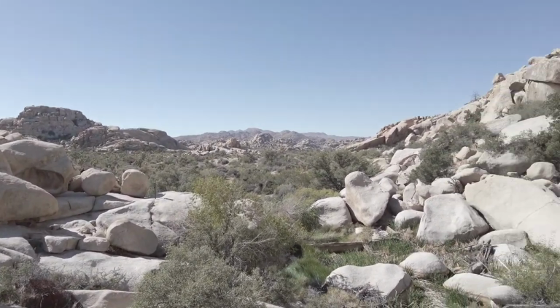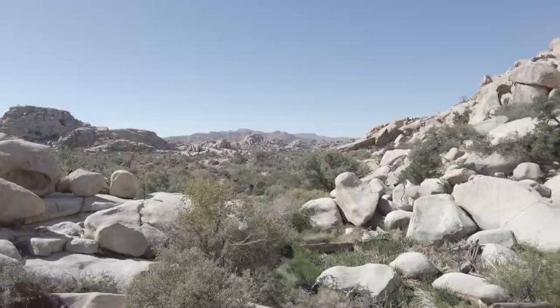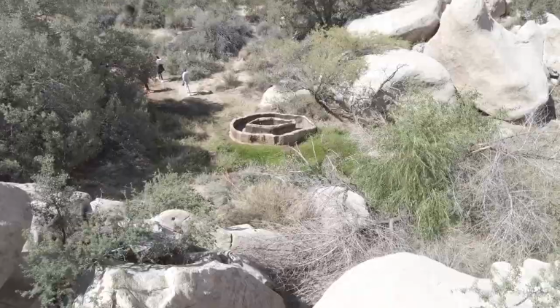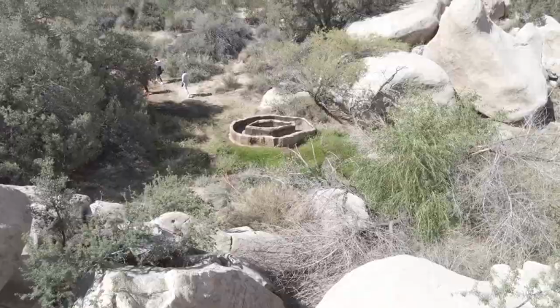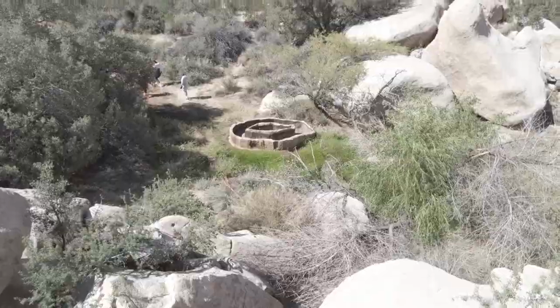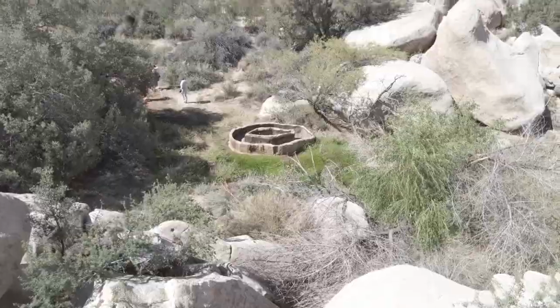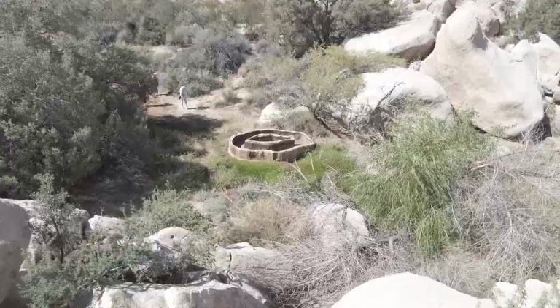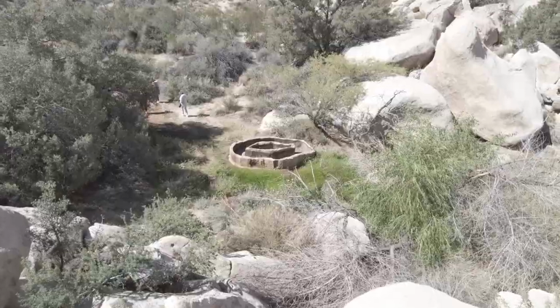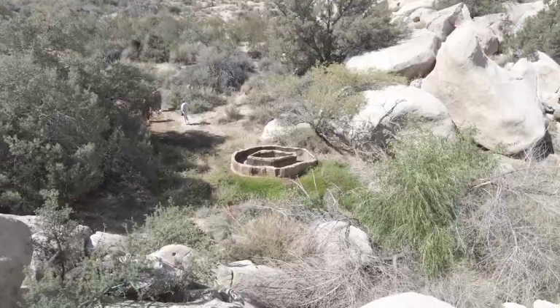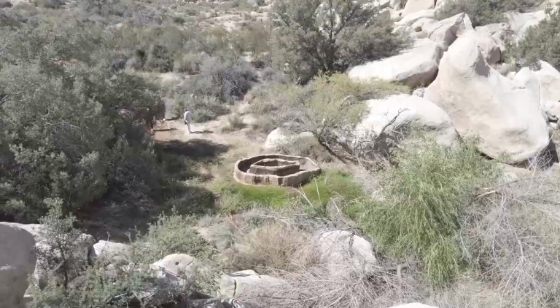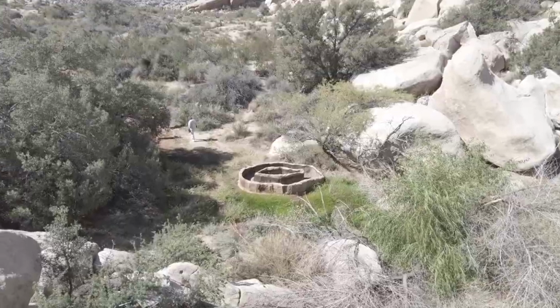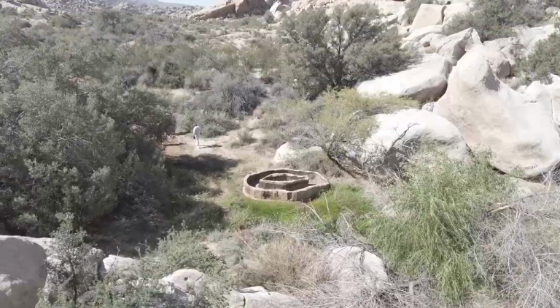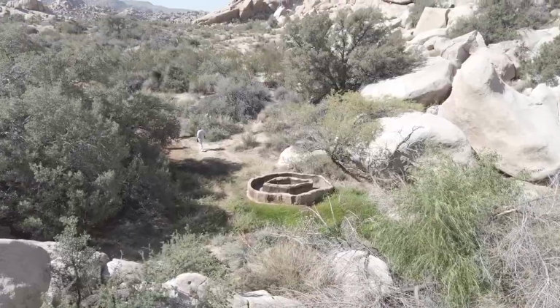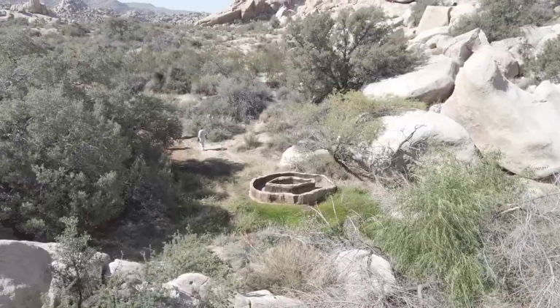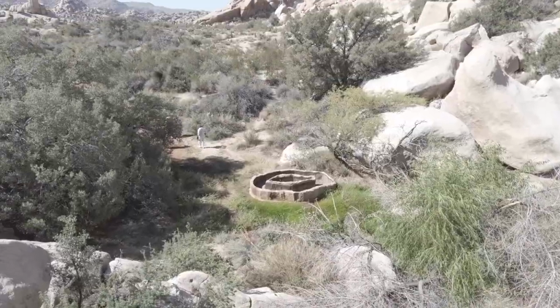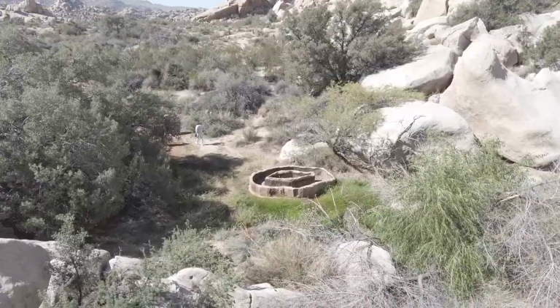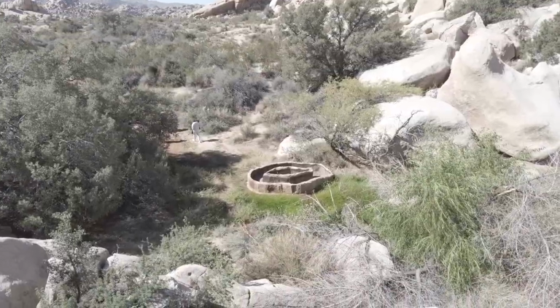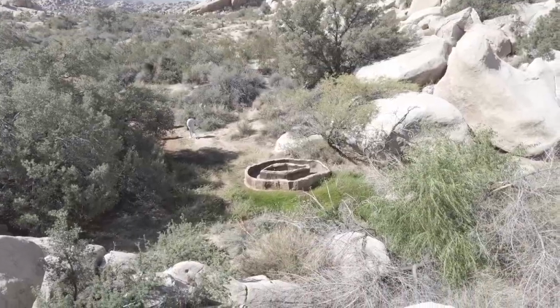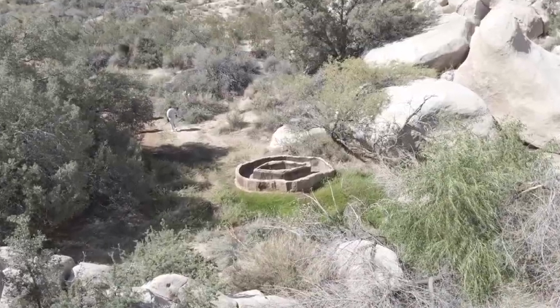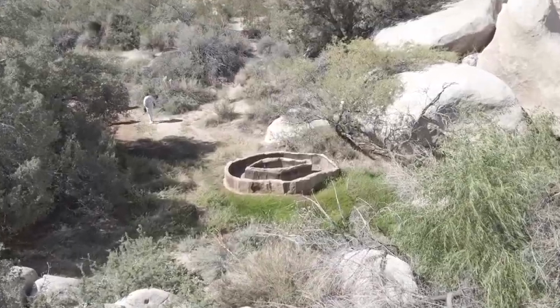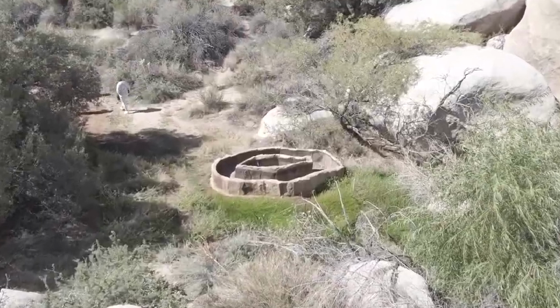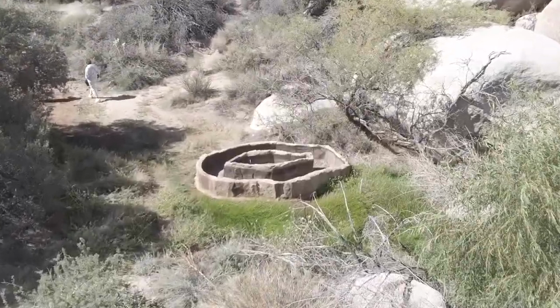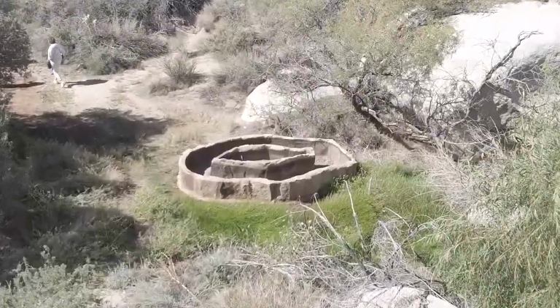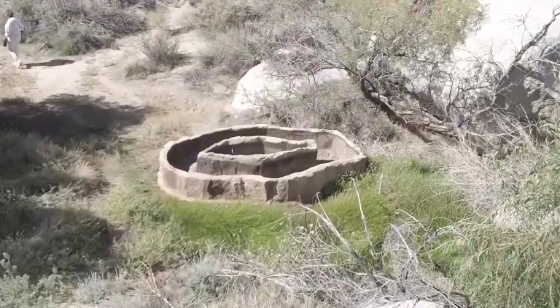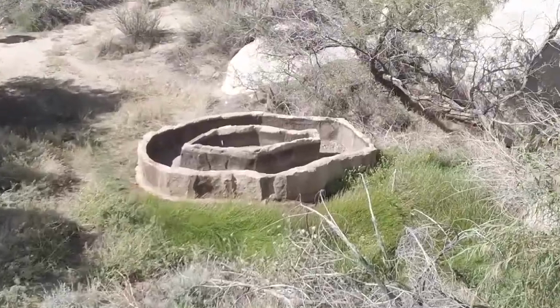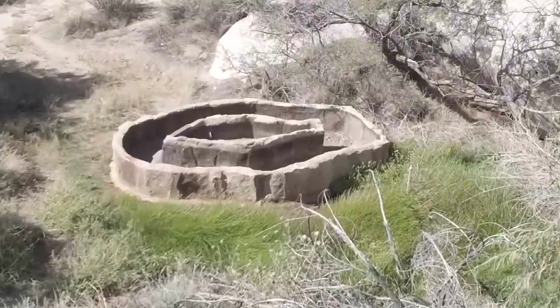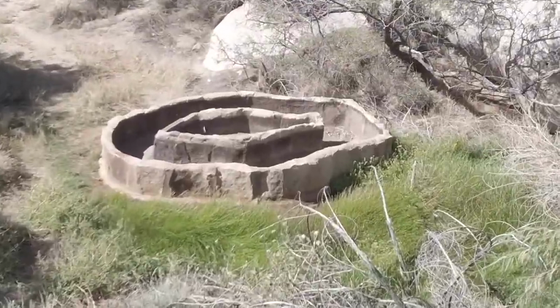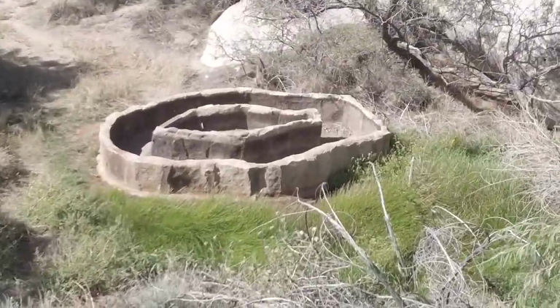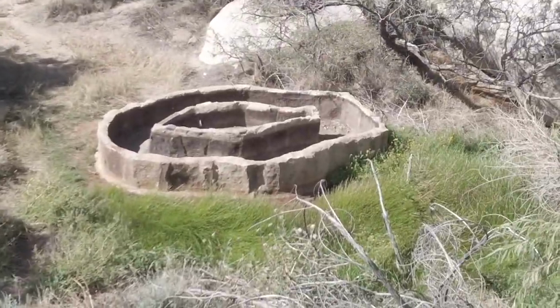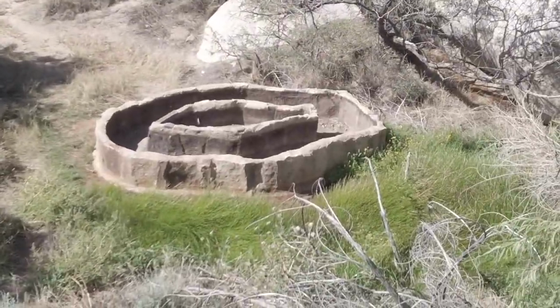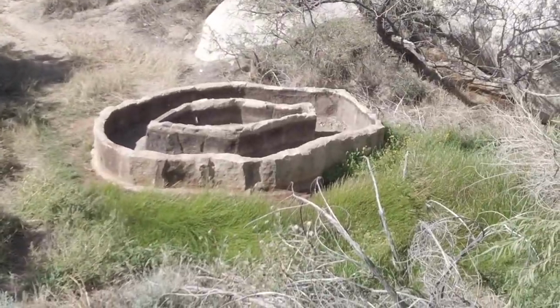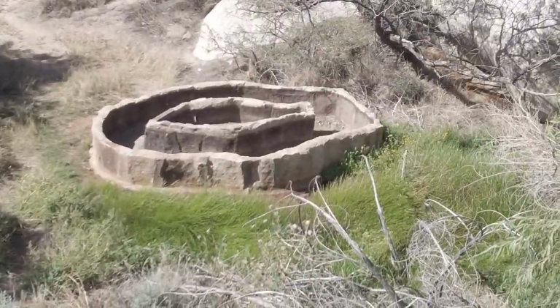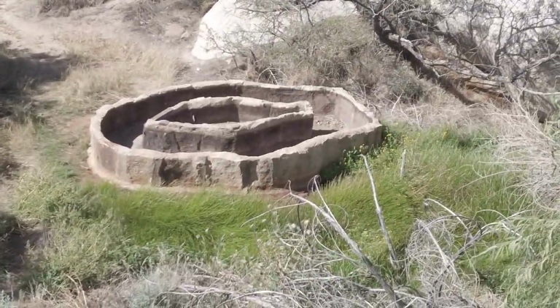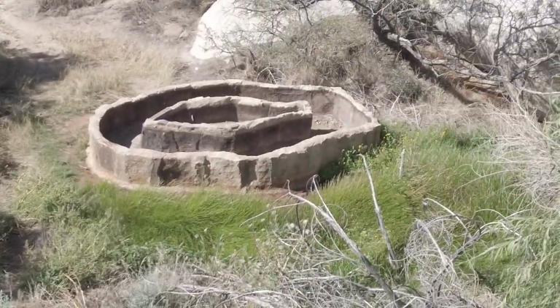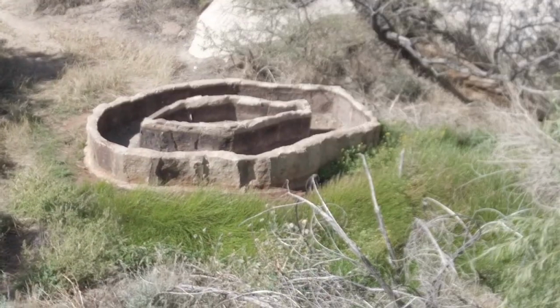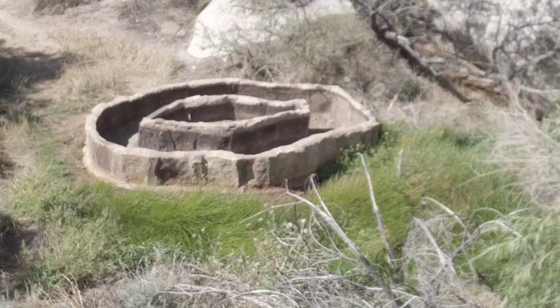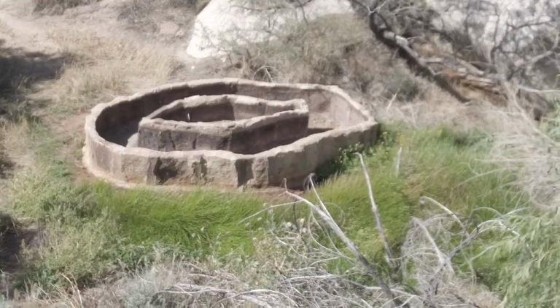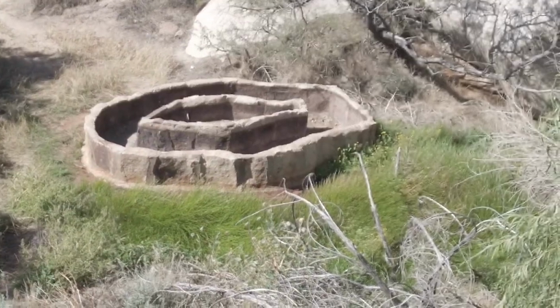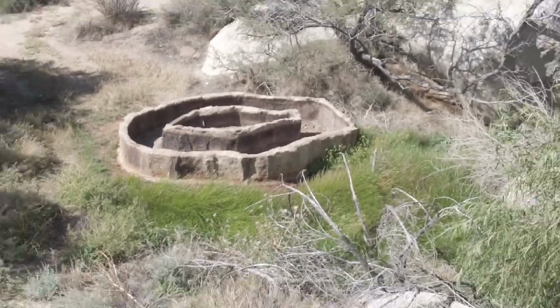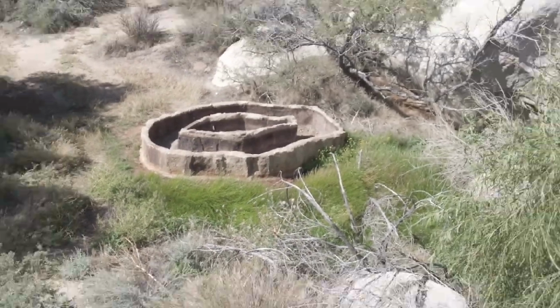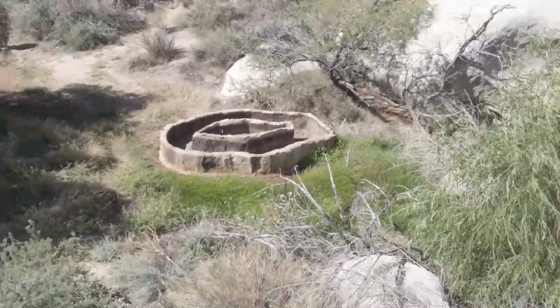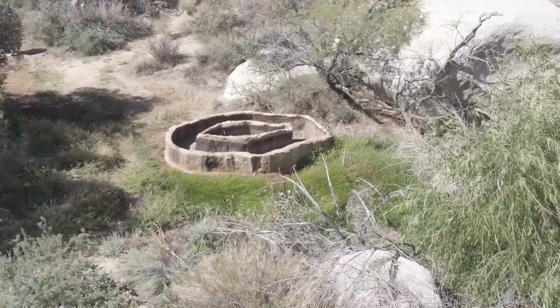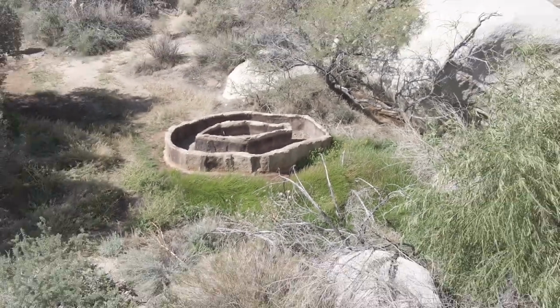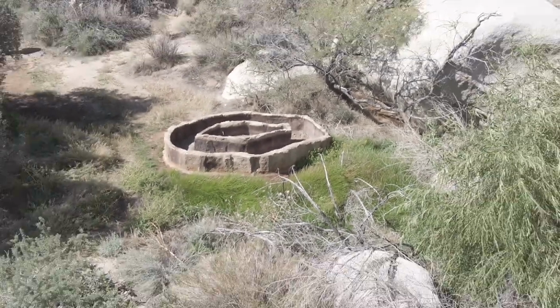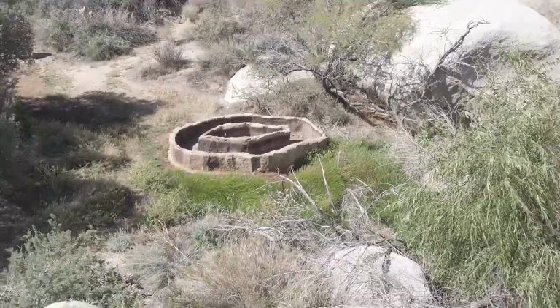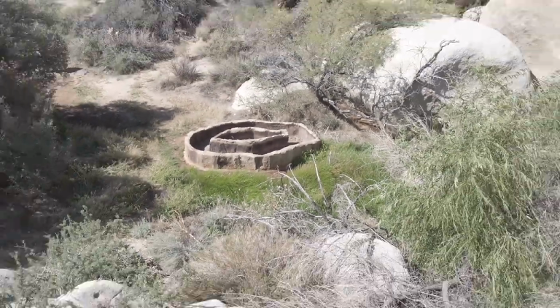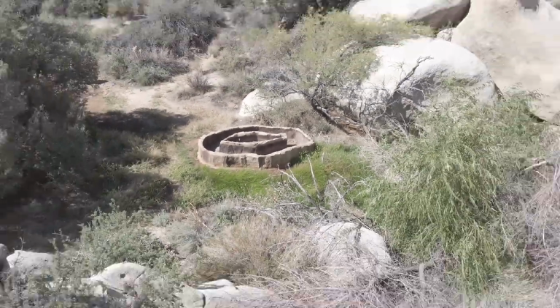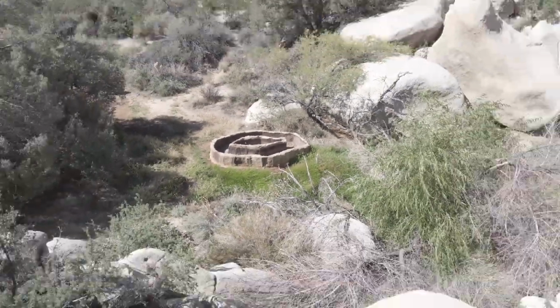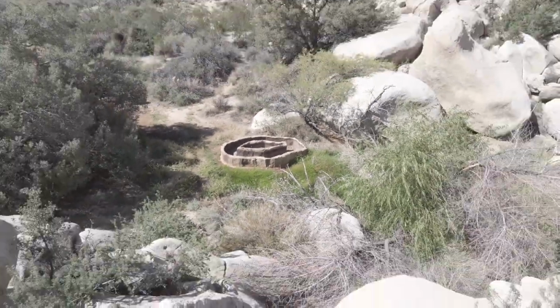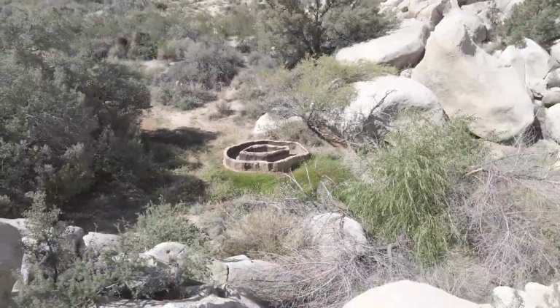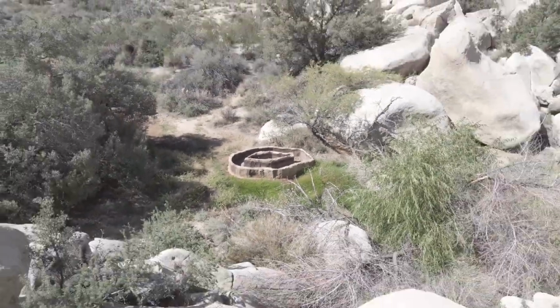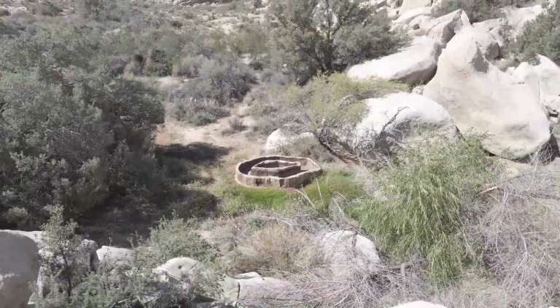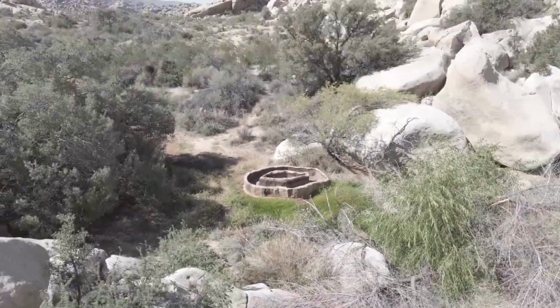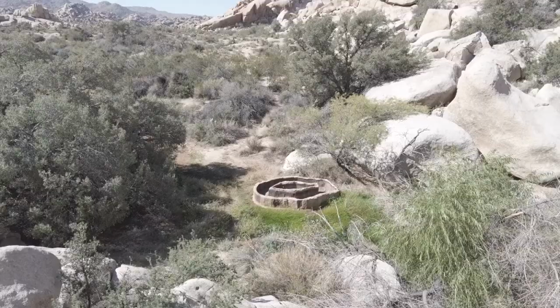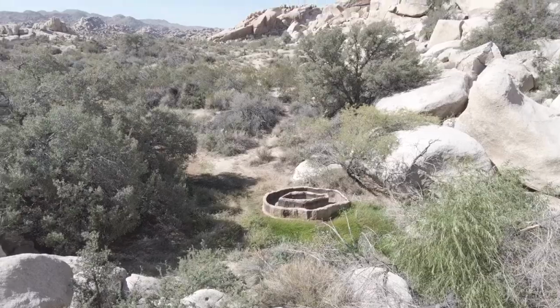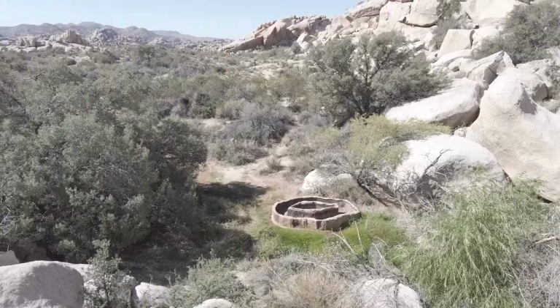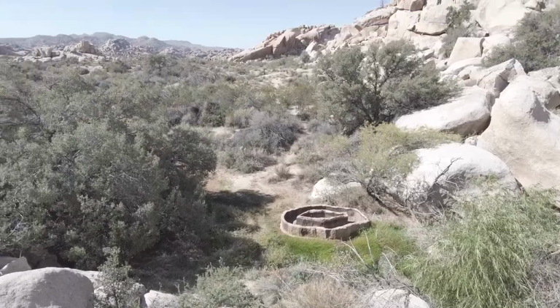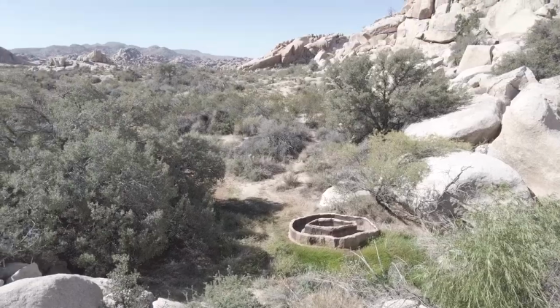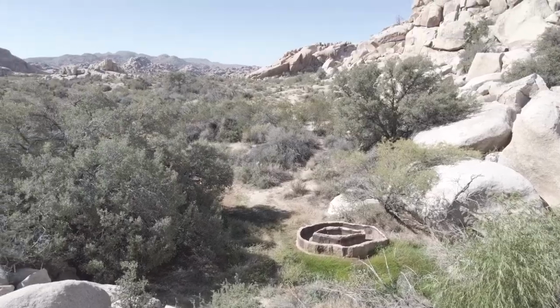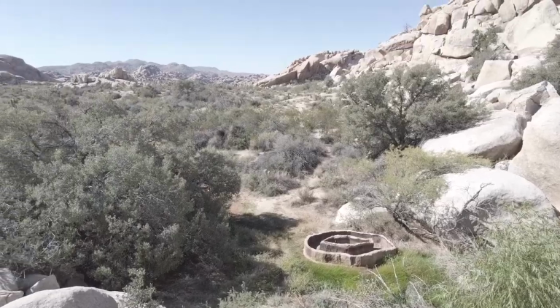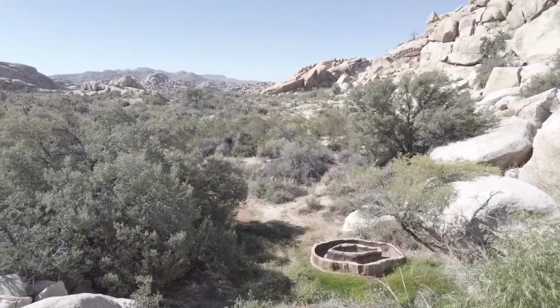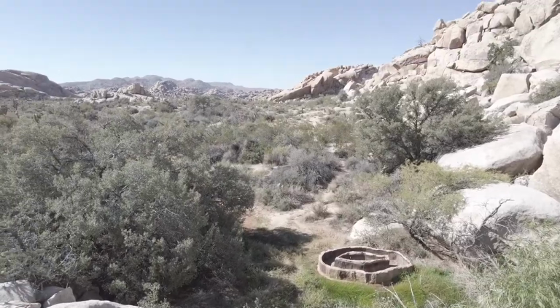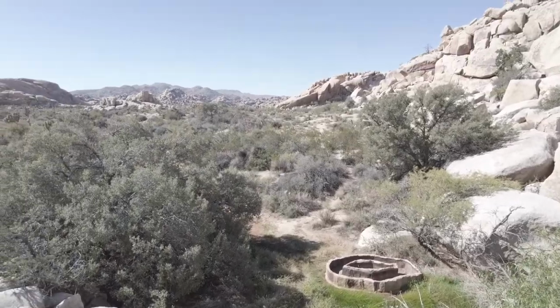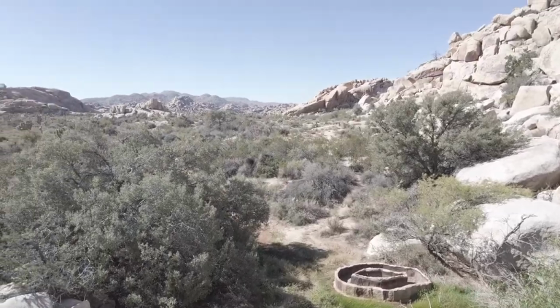Right after Barker Dam is this weird formation — a circle thing here in the ground. This is actually an old horse trough from when this used to be a grazing area.